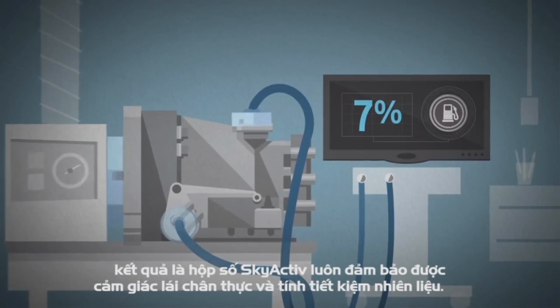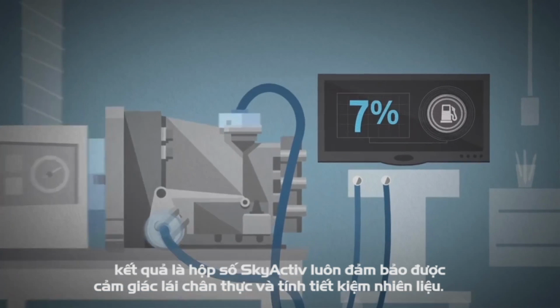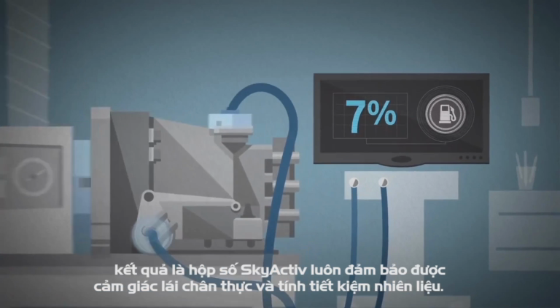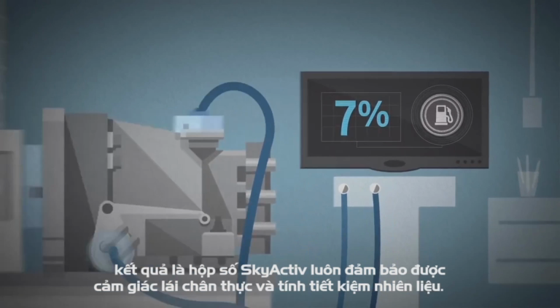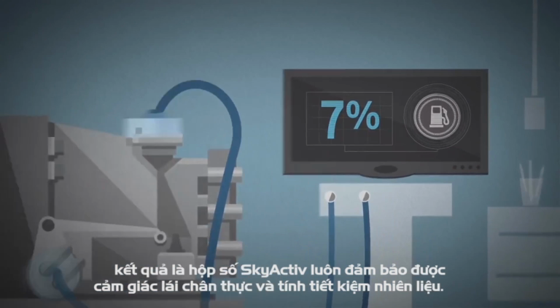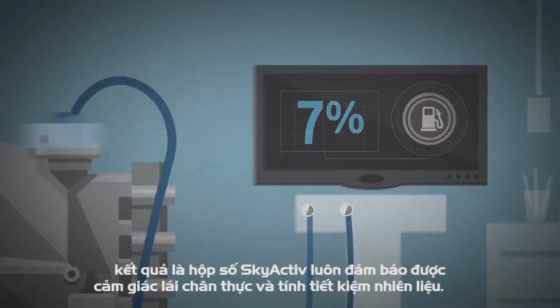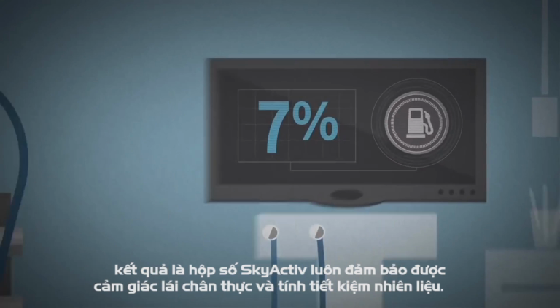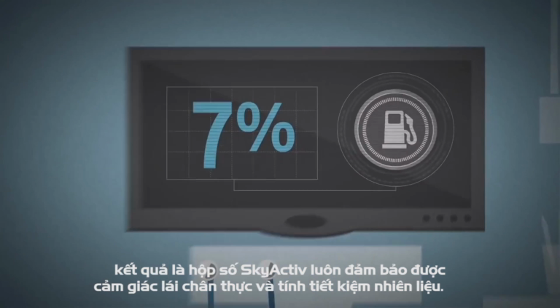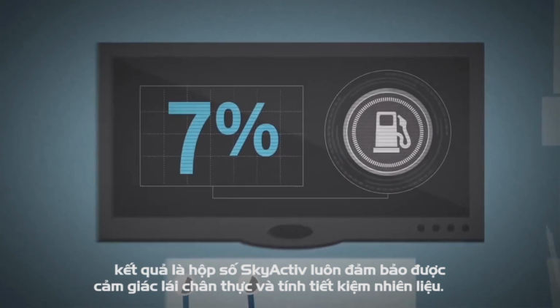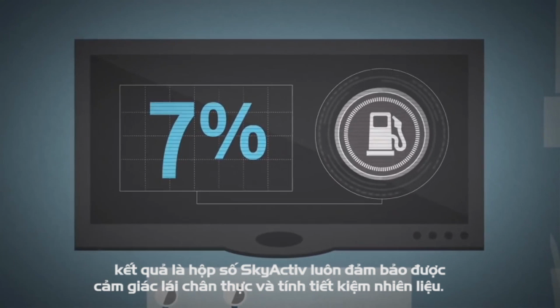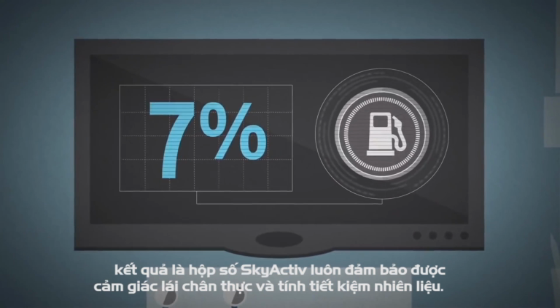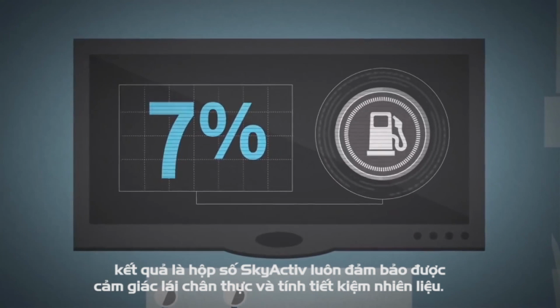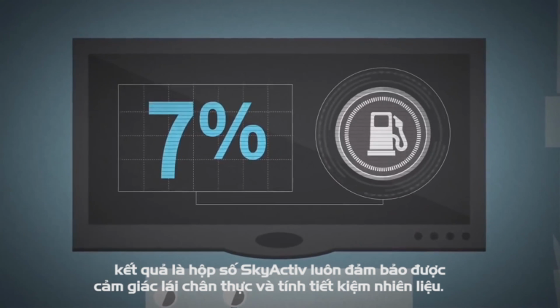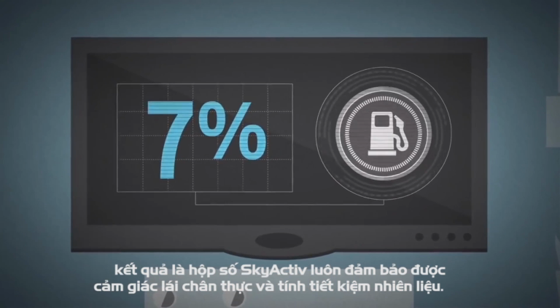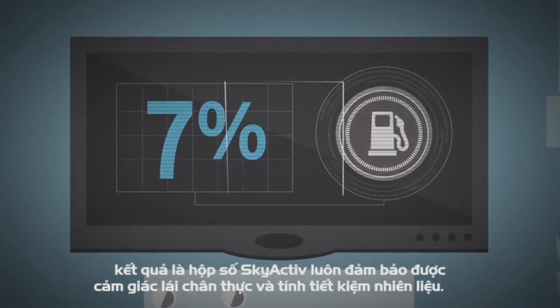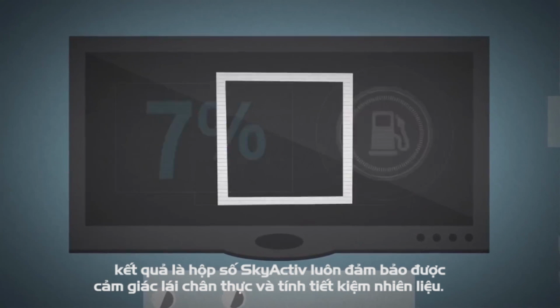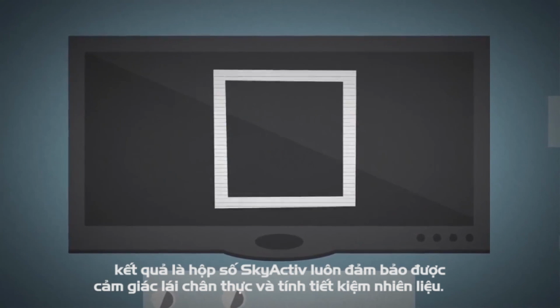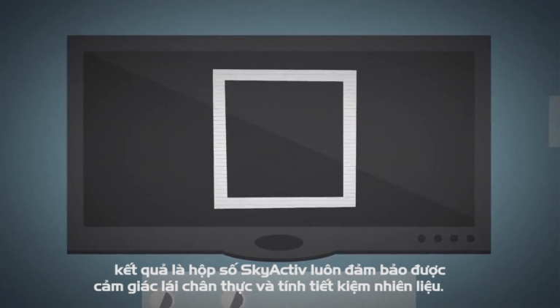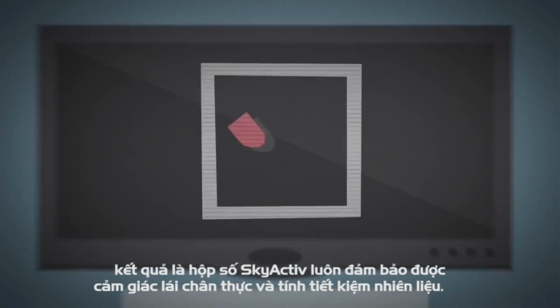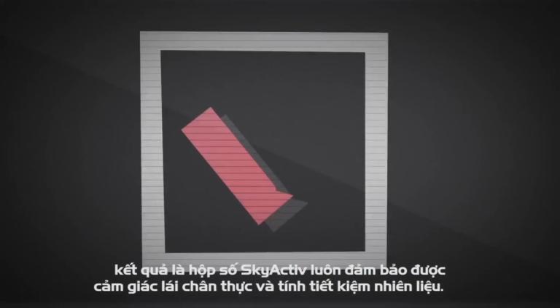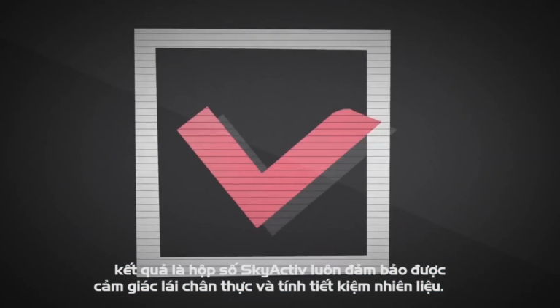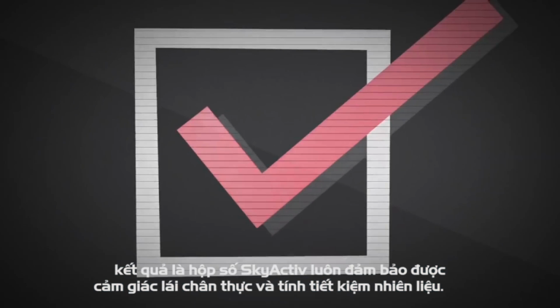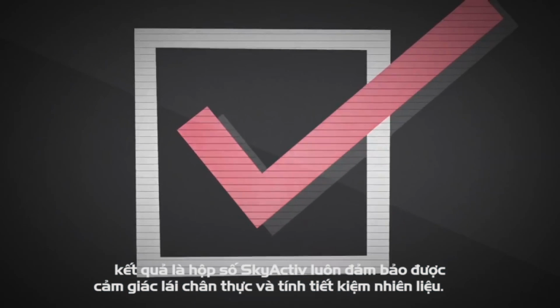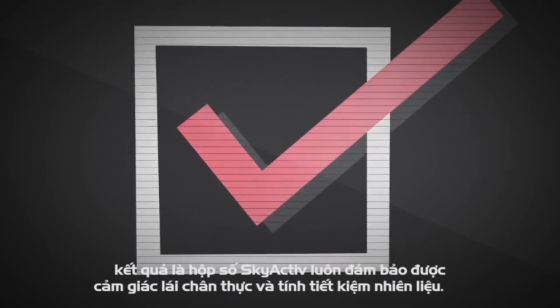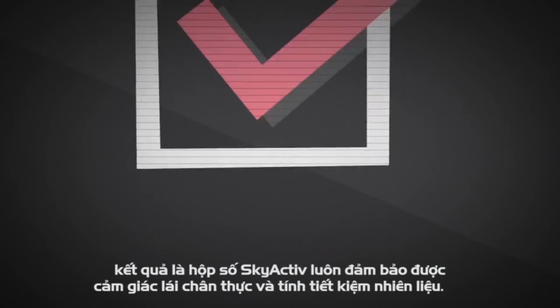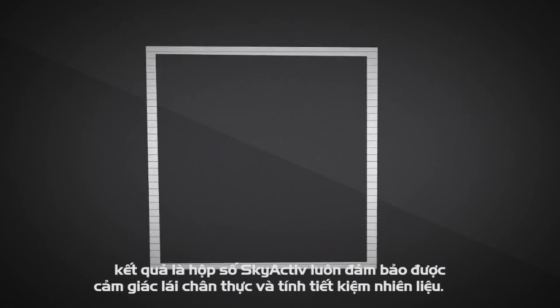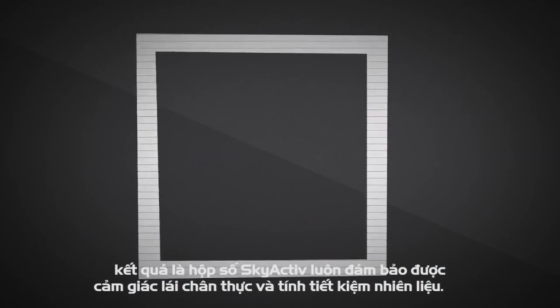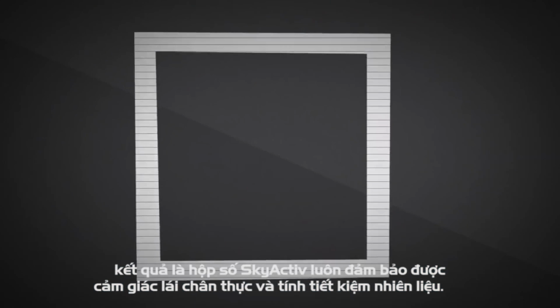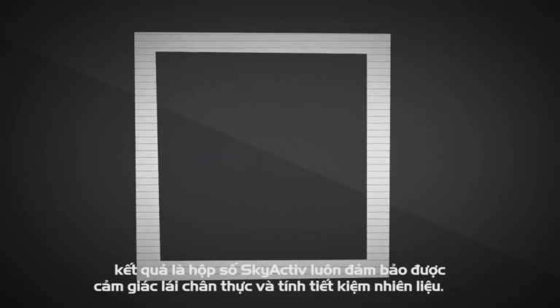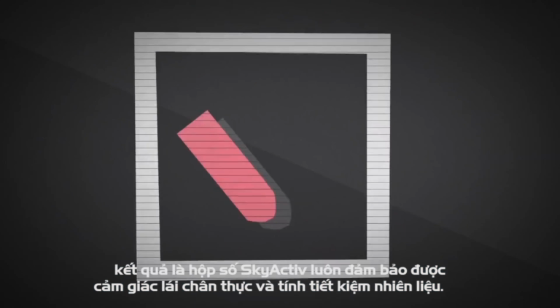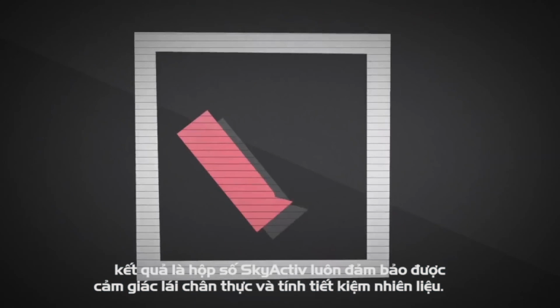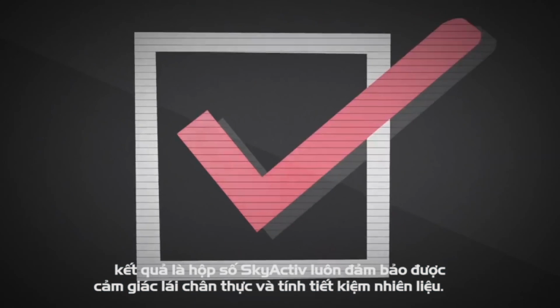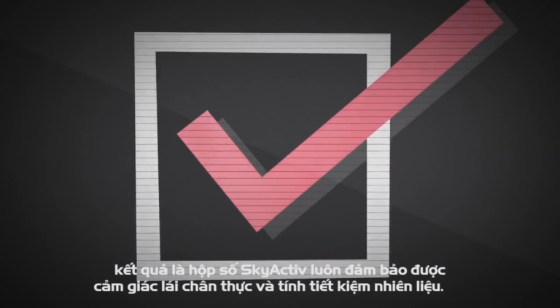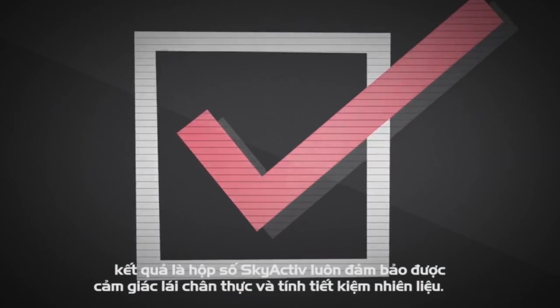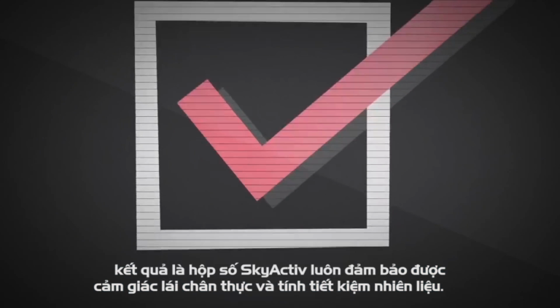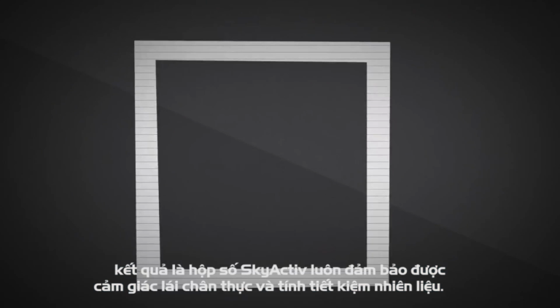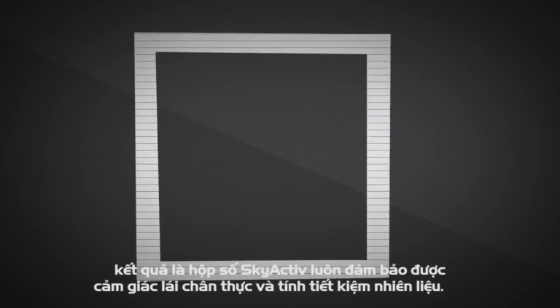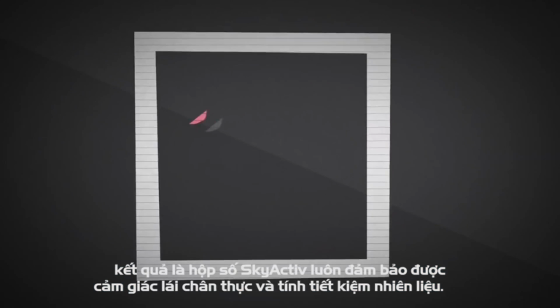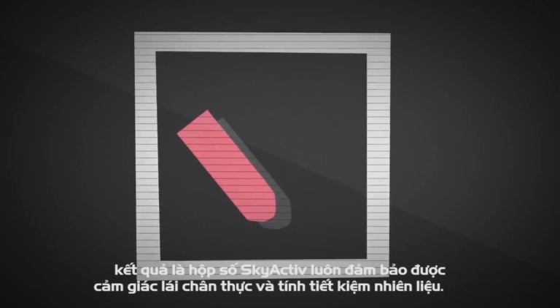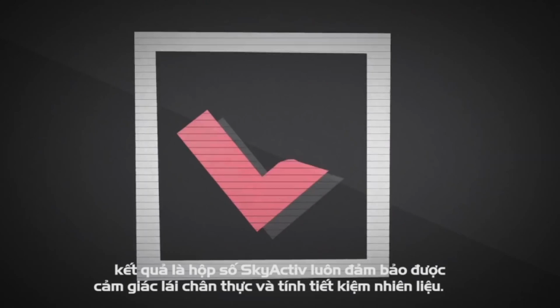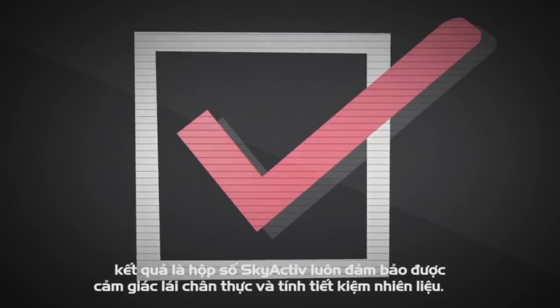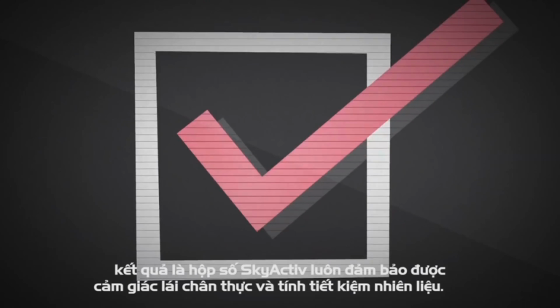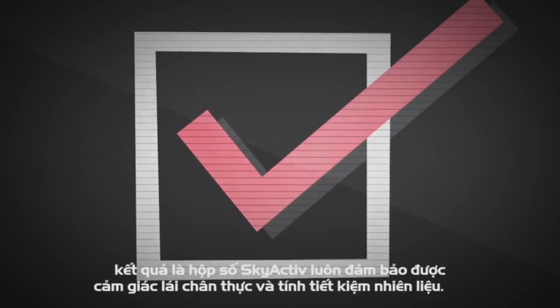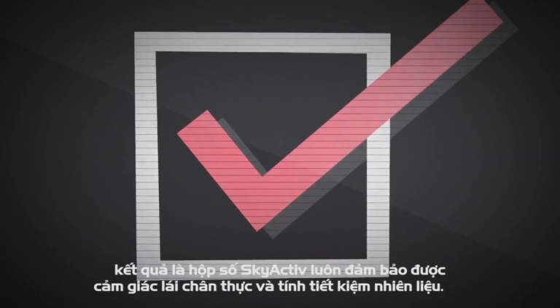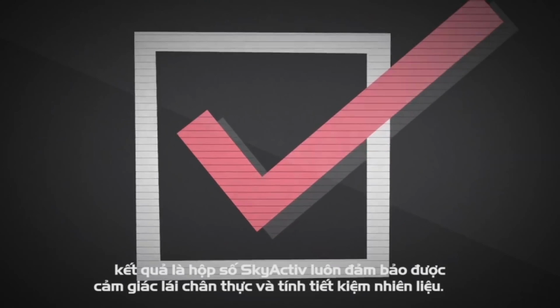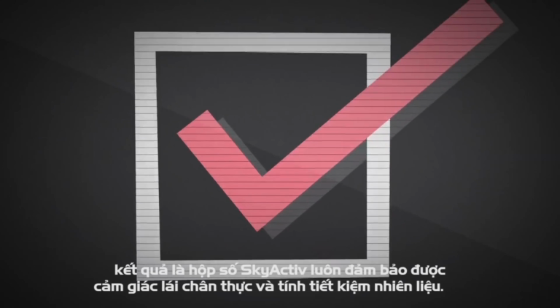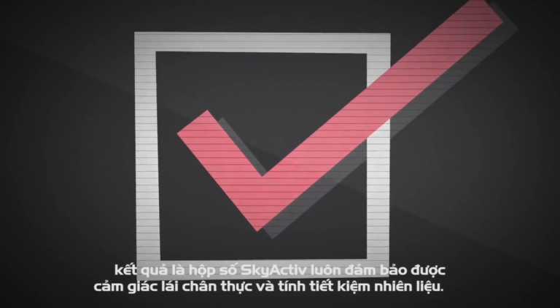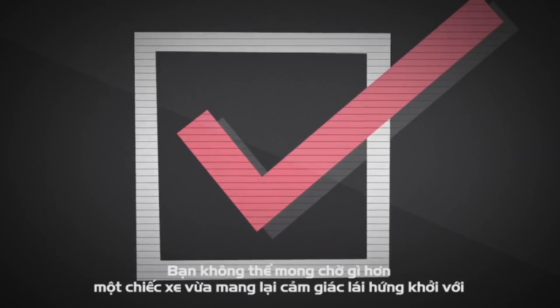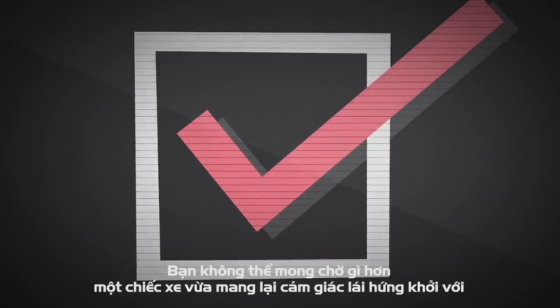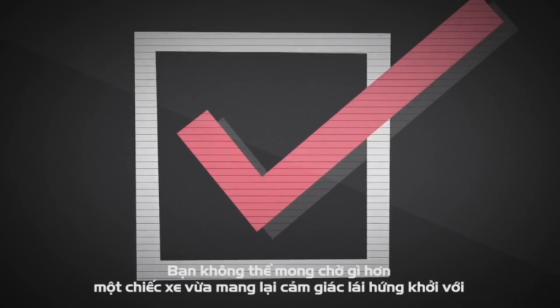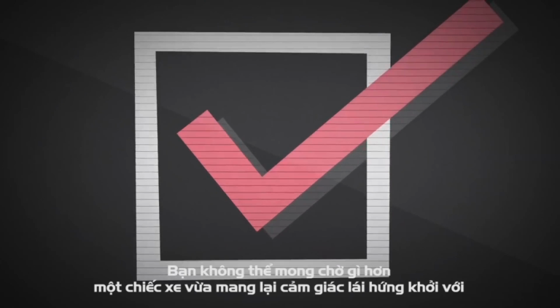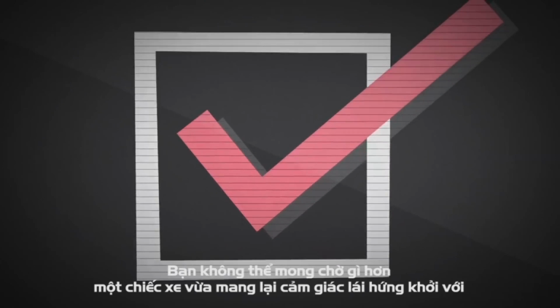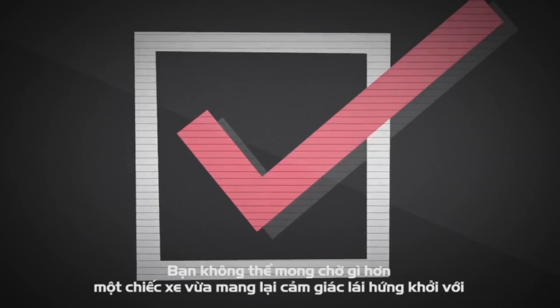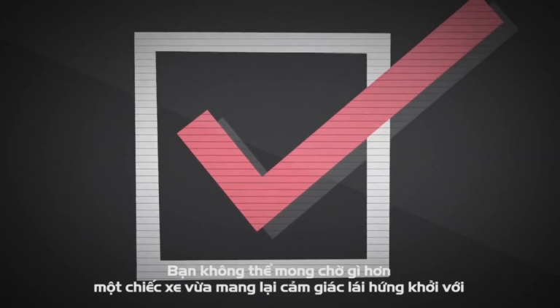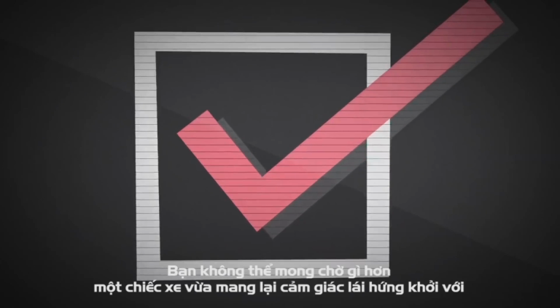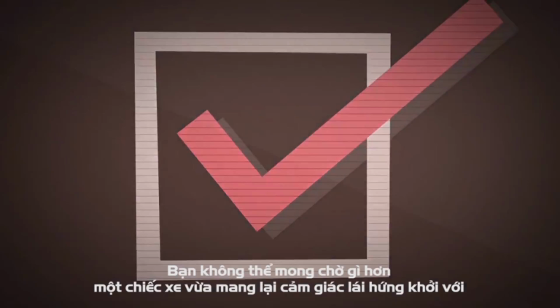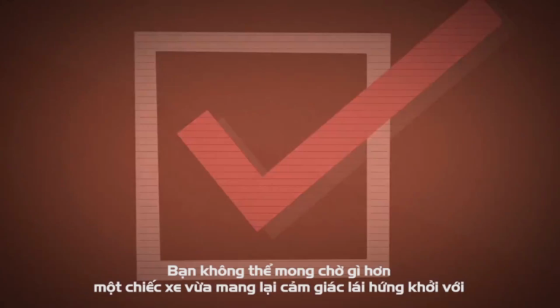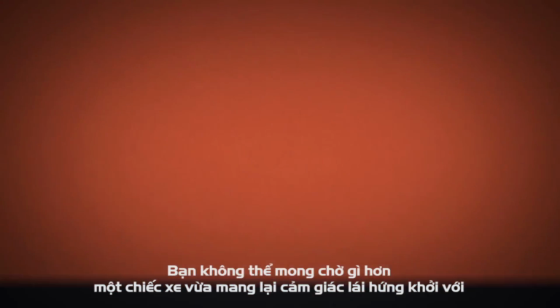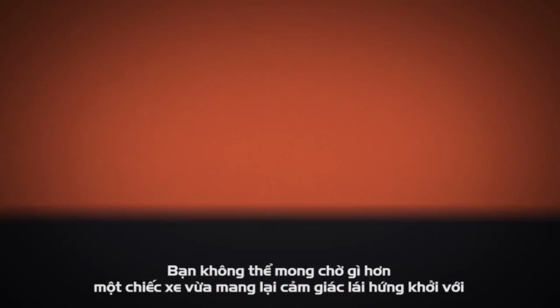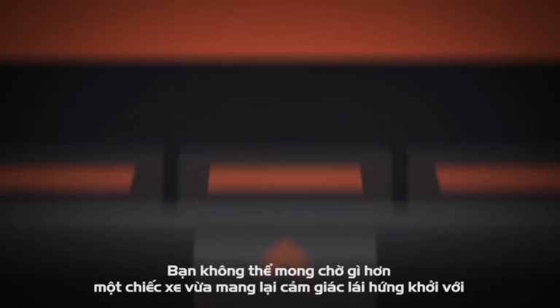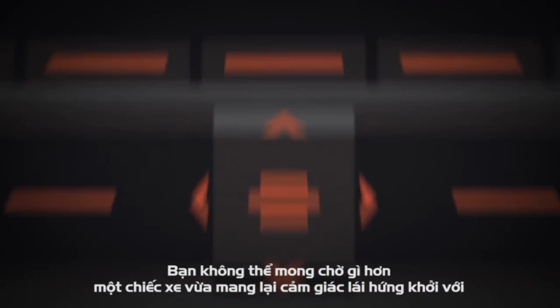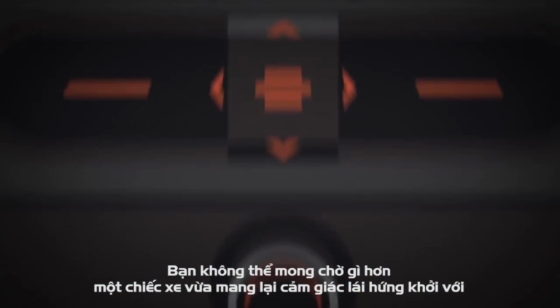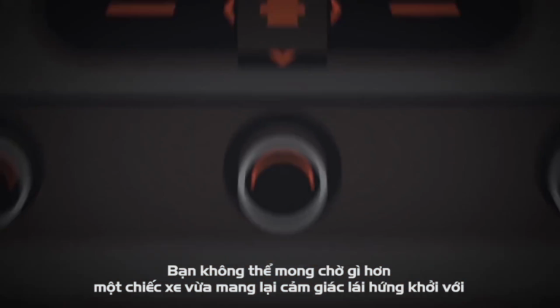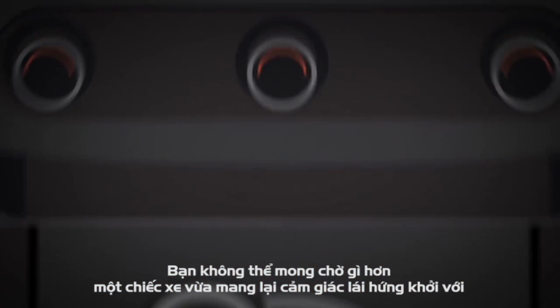The result? All boxes checked. Smooth, direct and efficient. What more could you ask for?